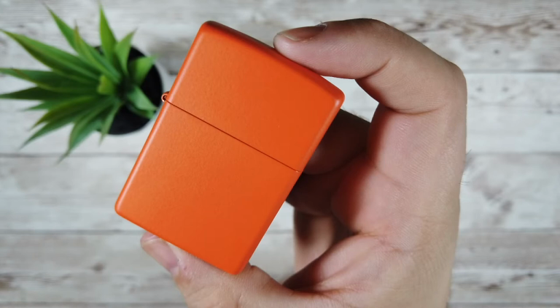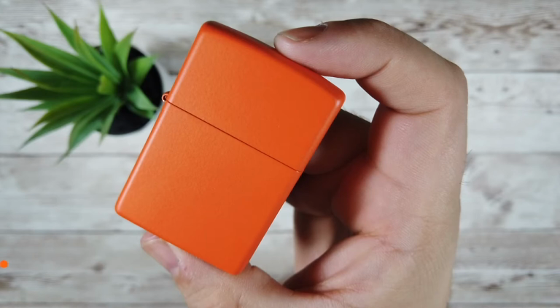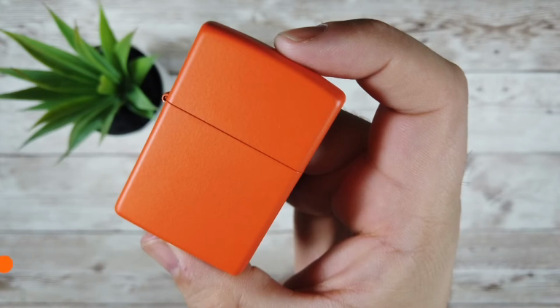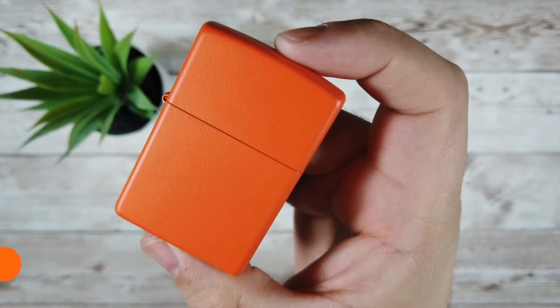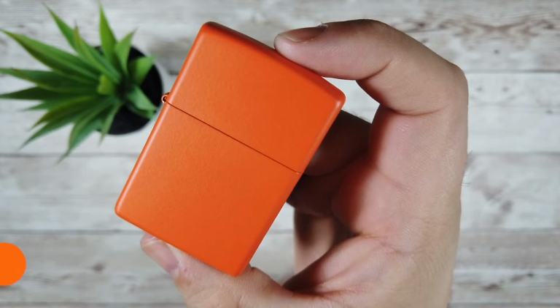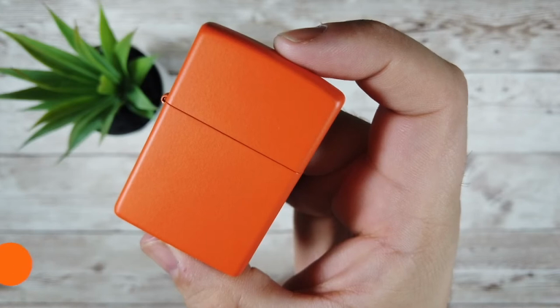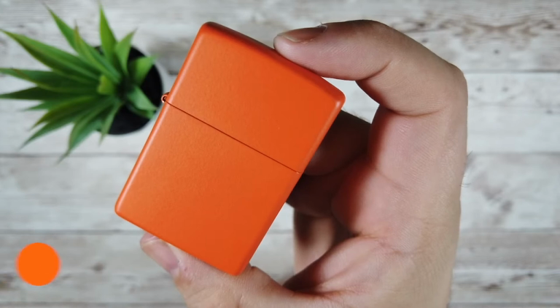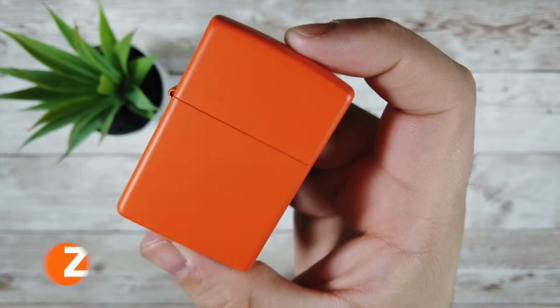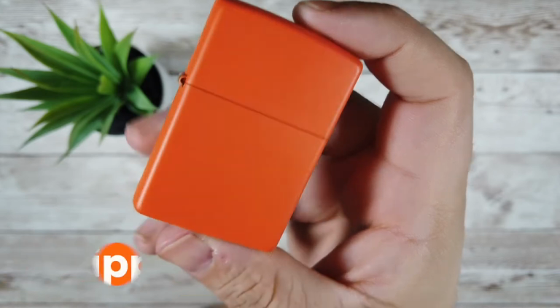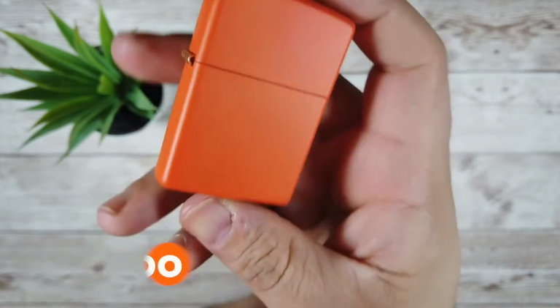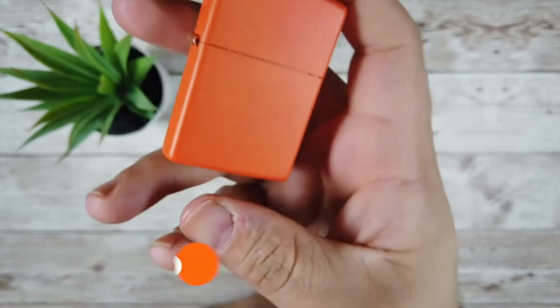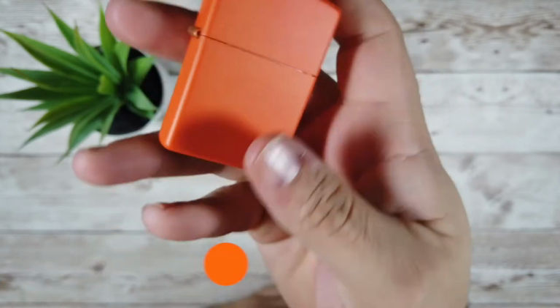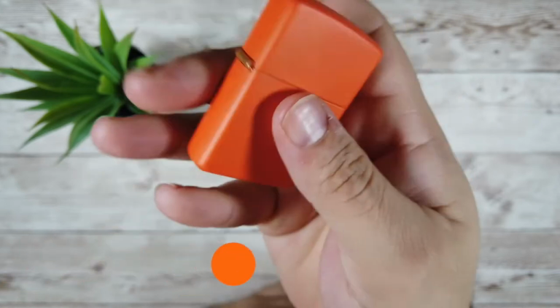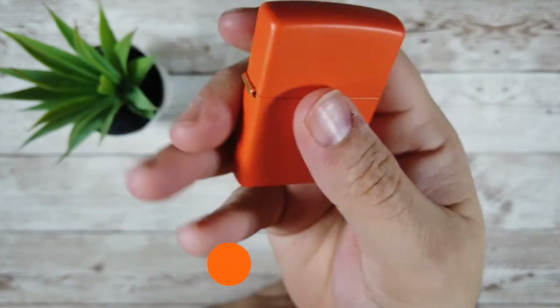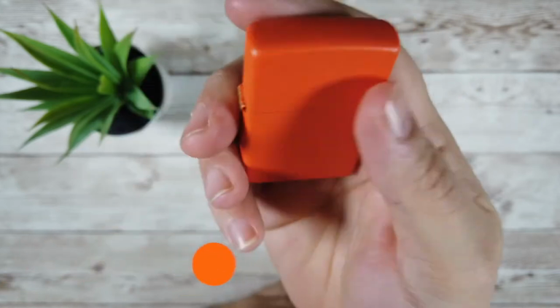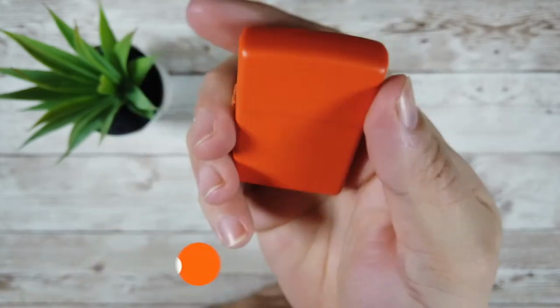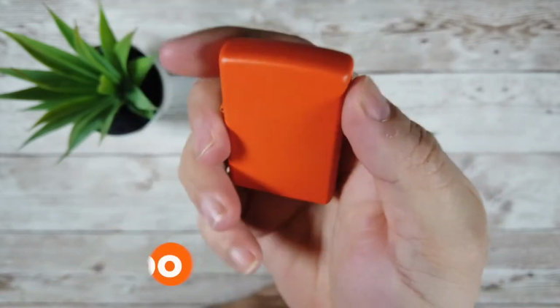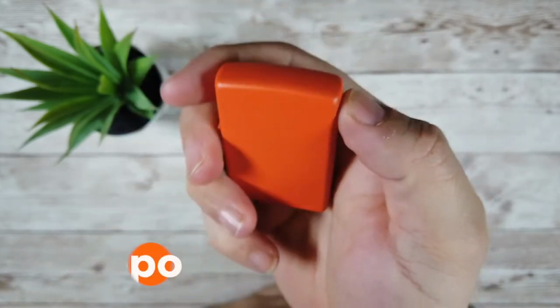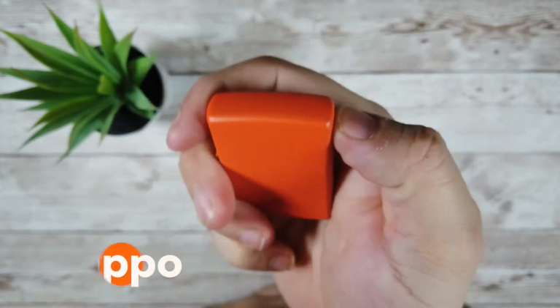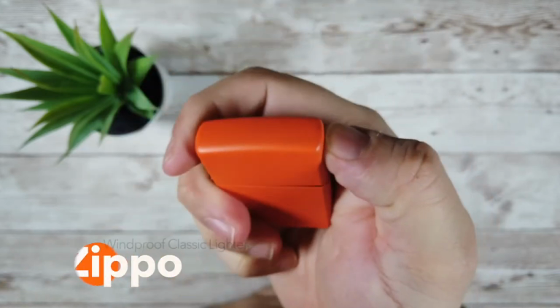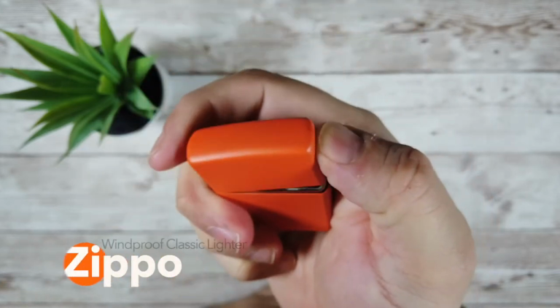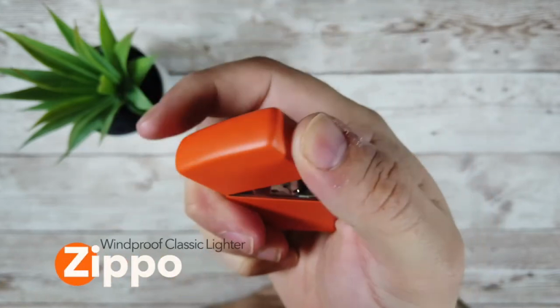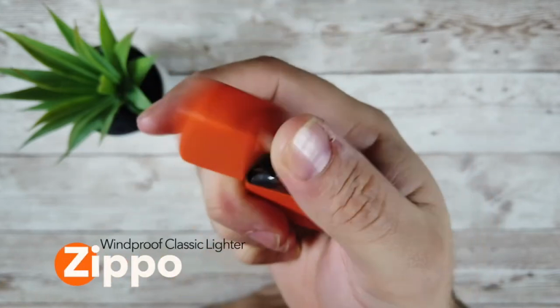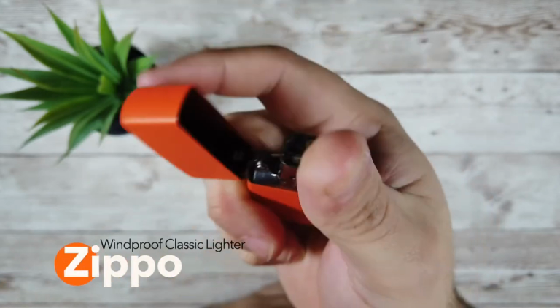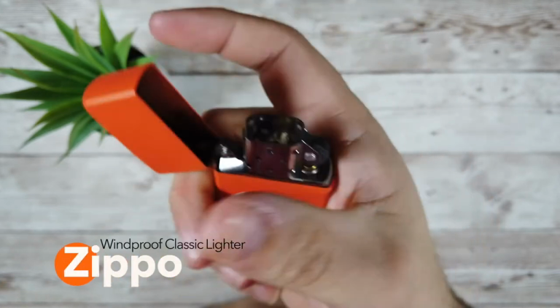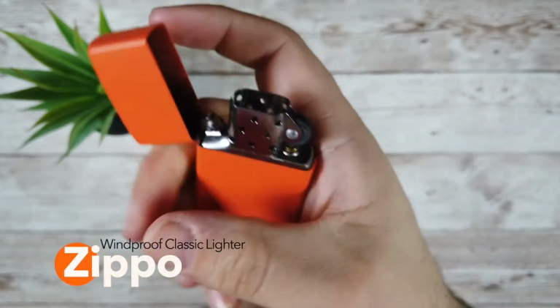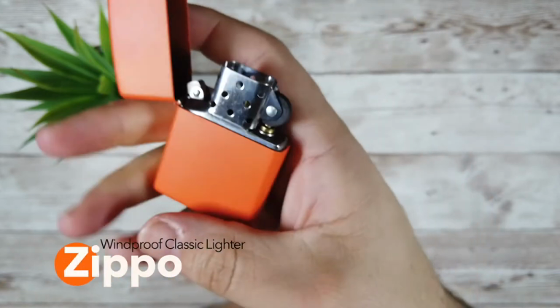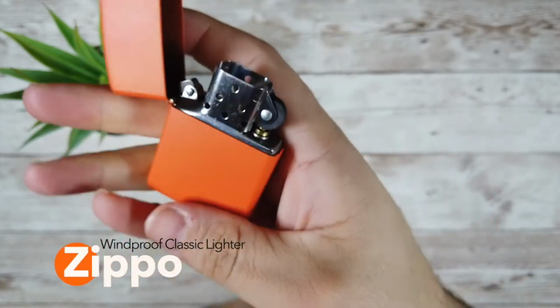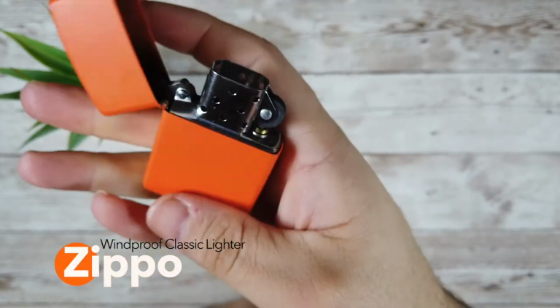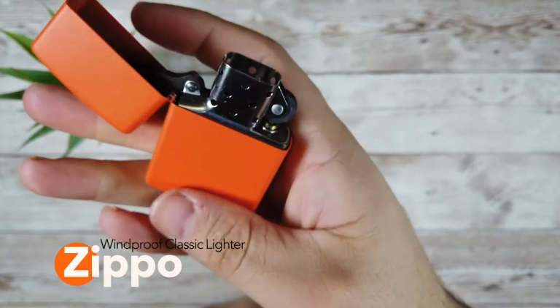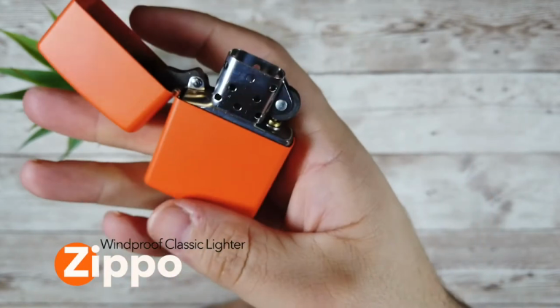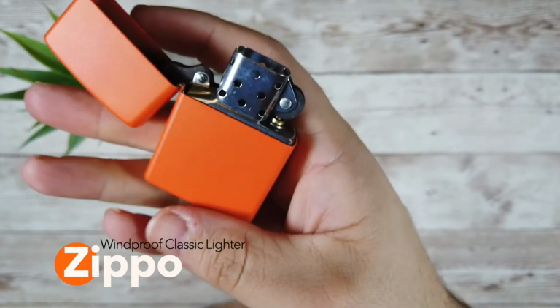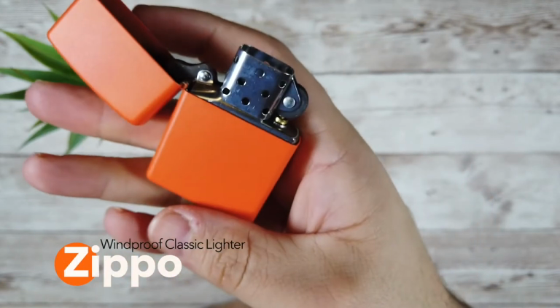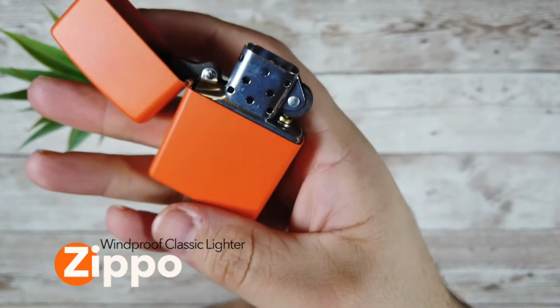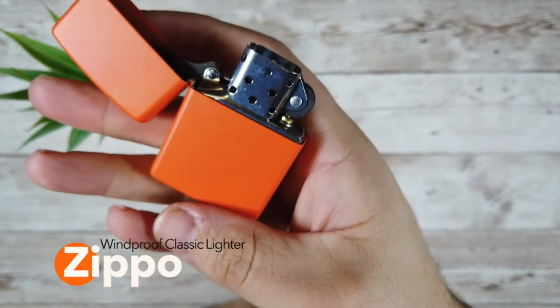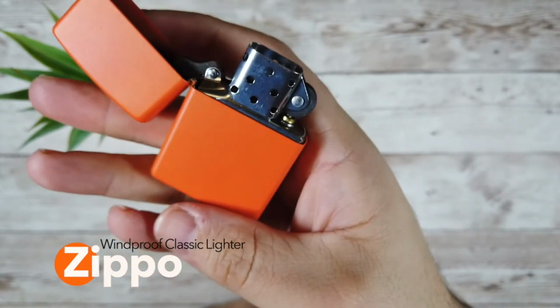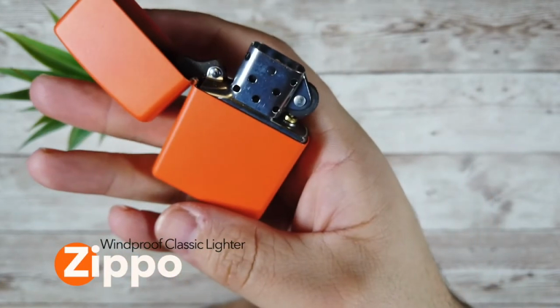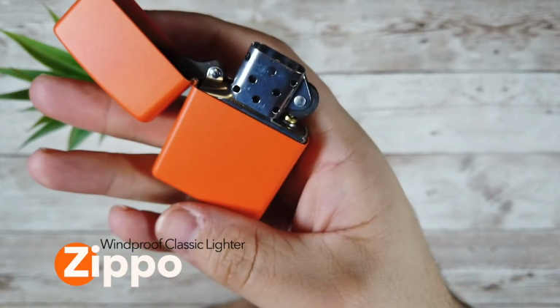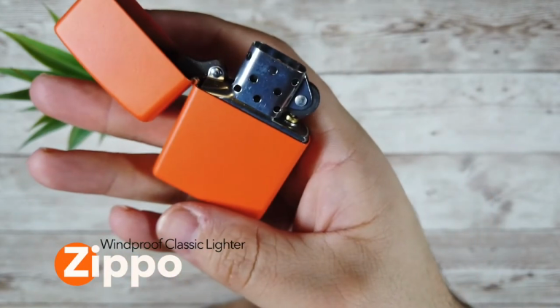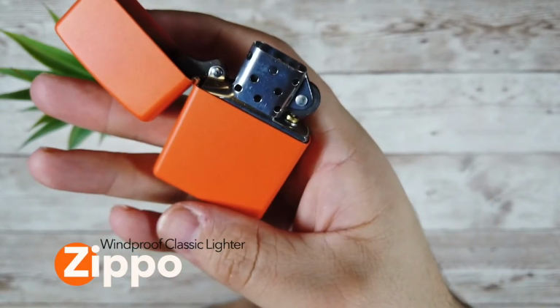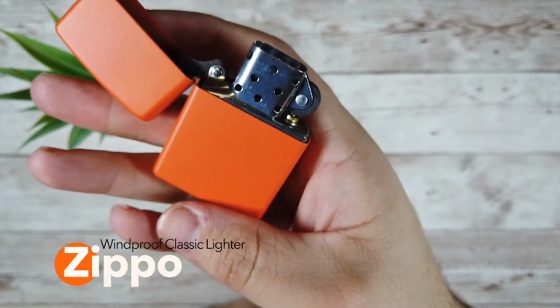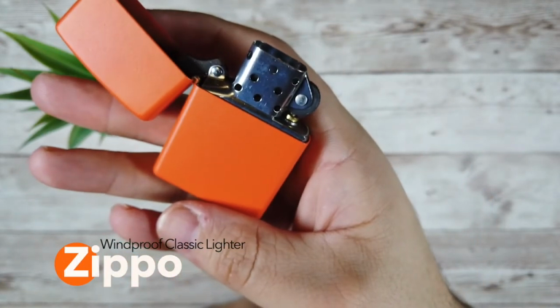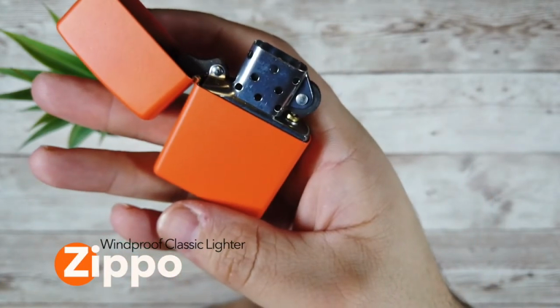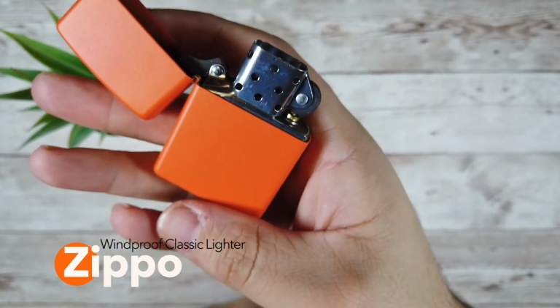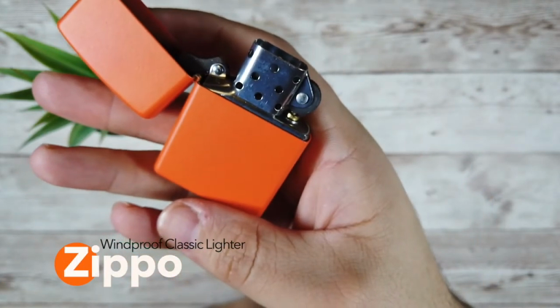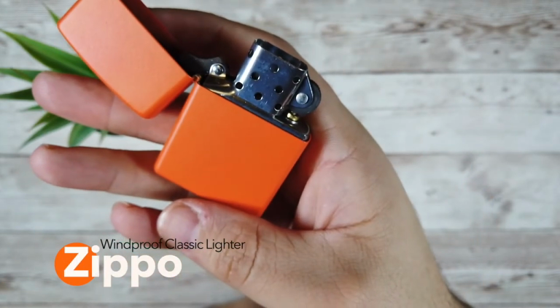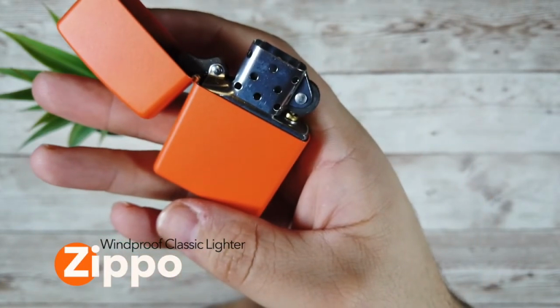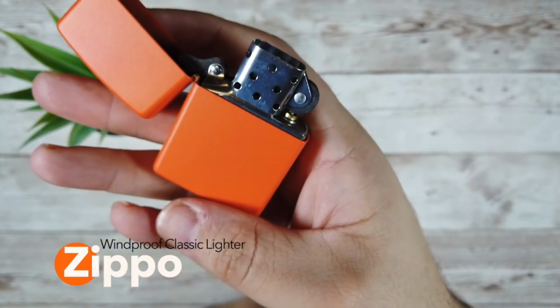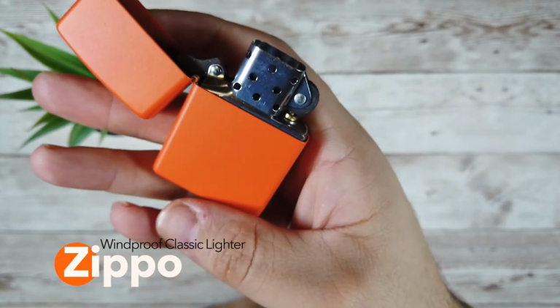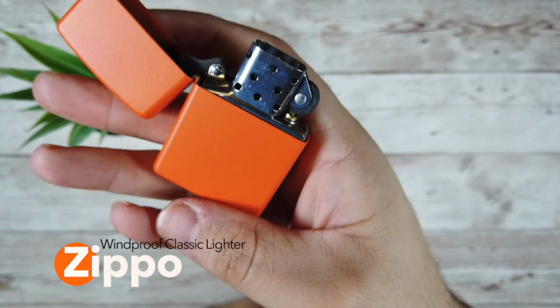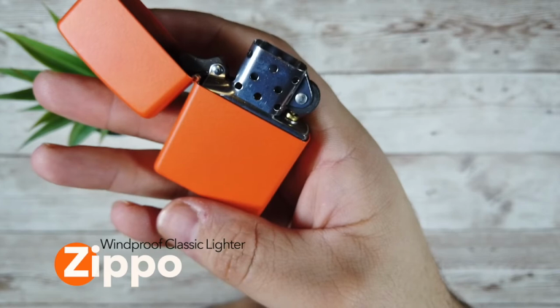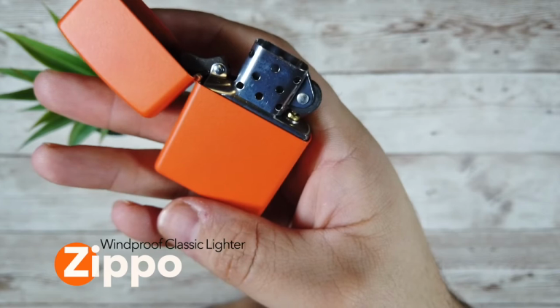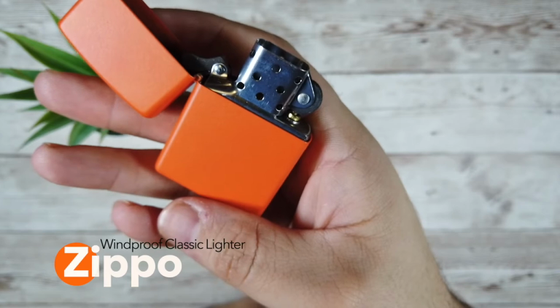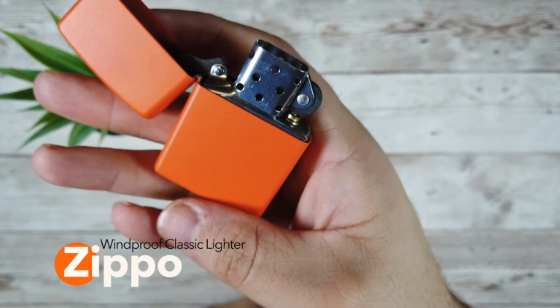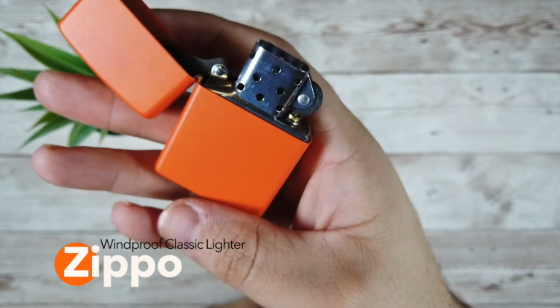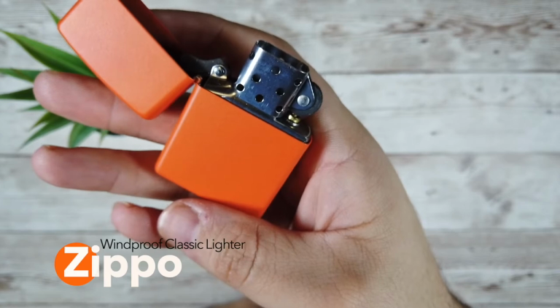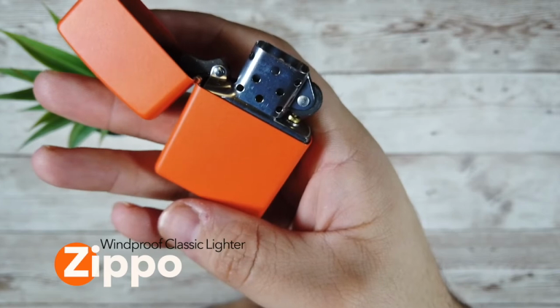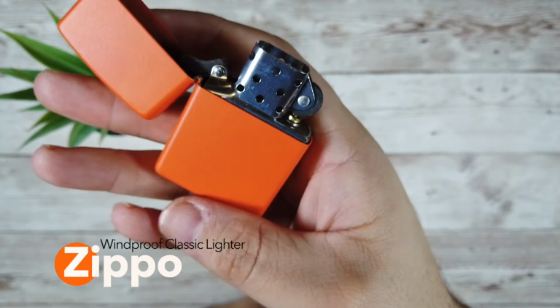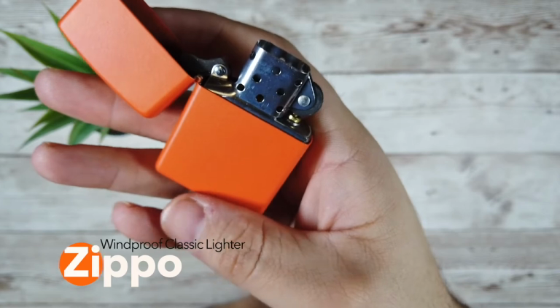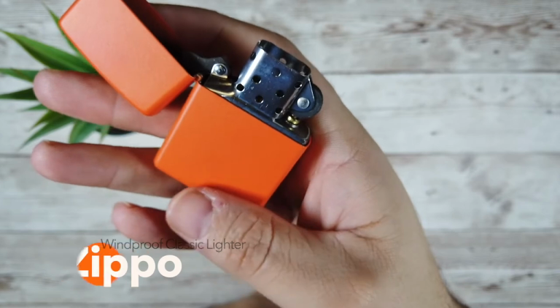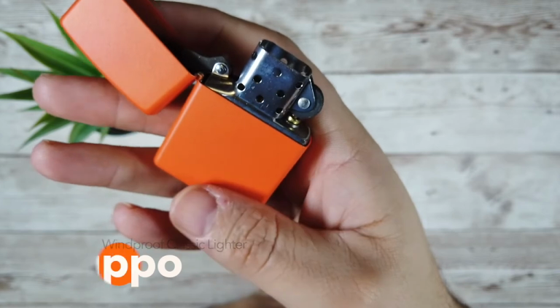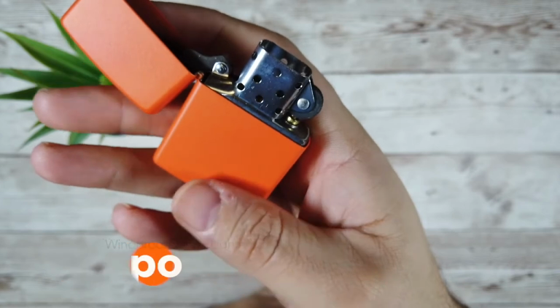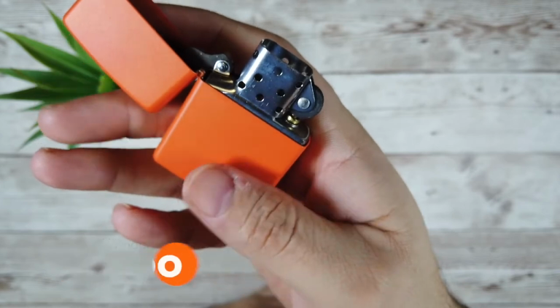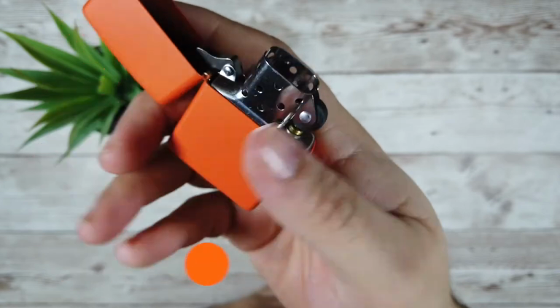The windproof Zippo lighter in classic matte orange. What does it do? How does it do it? And is it any good?